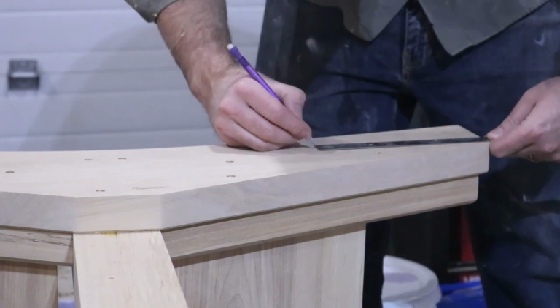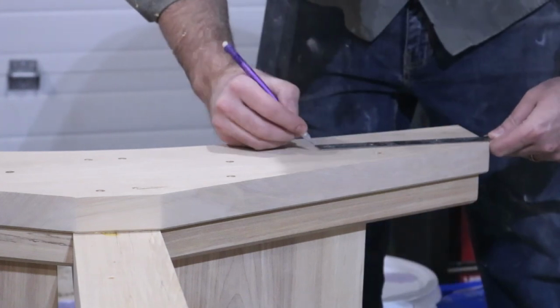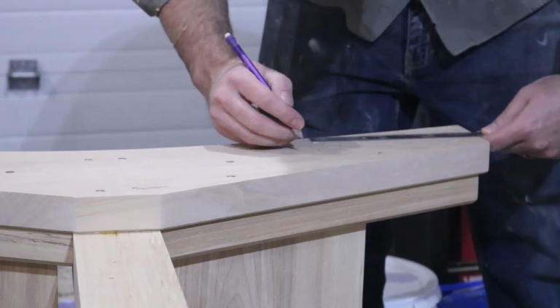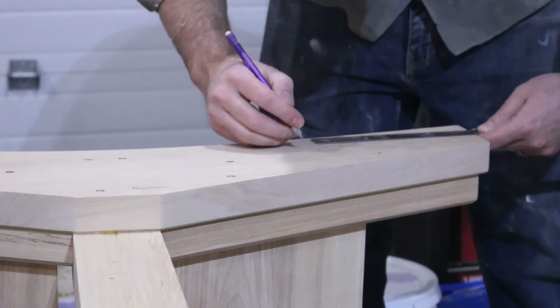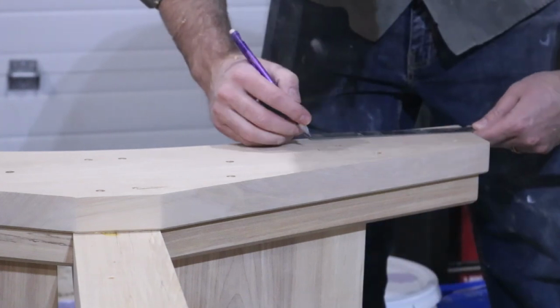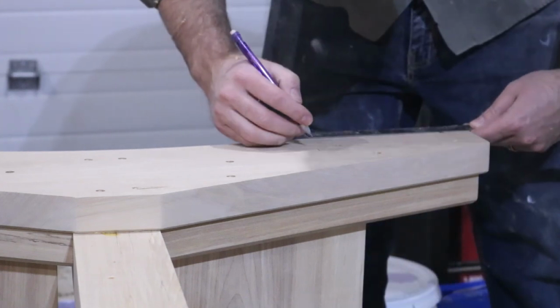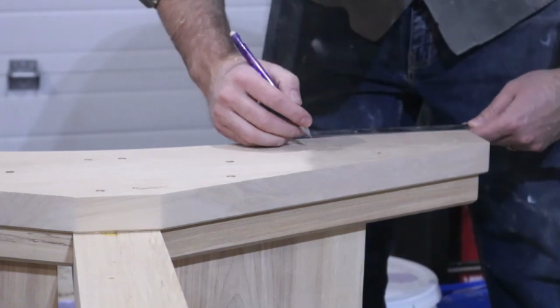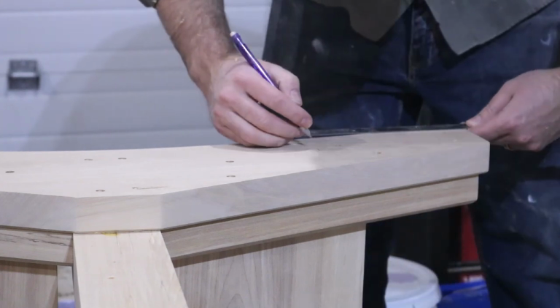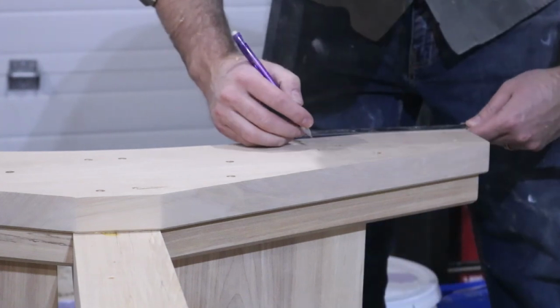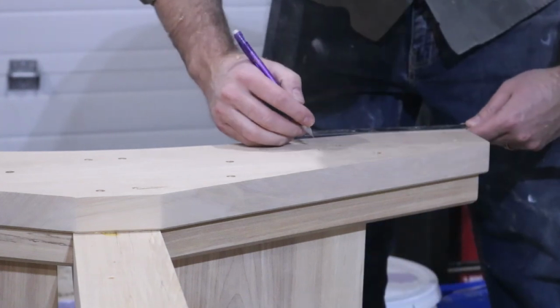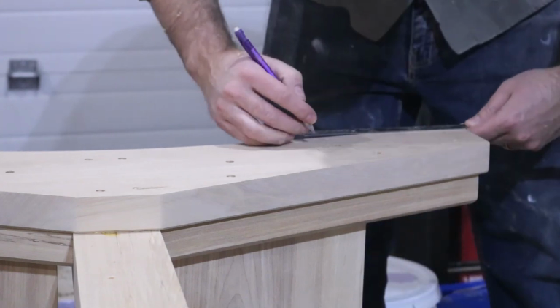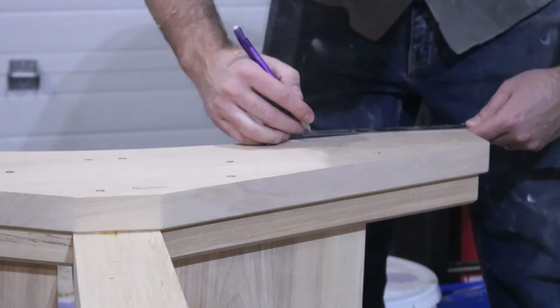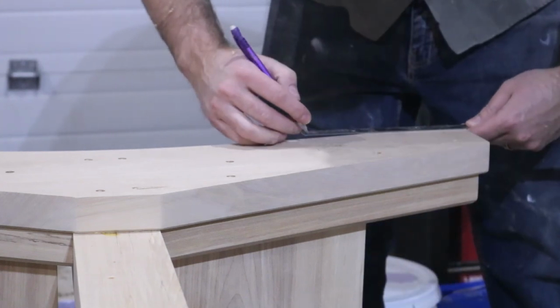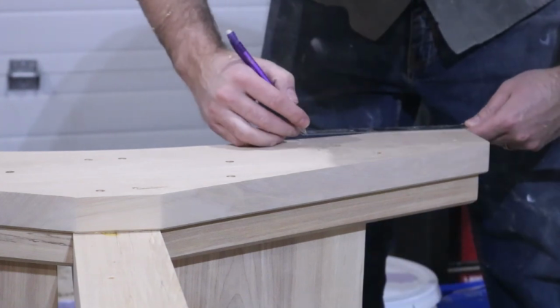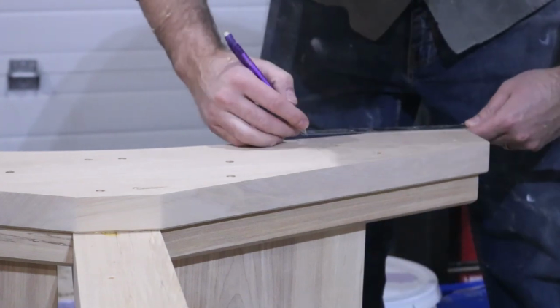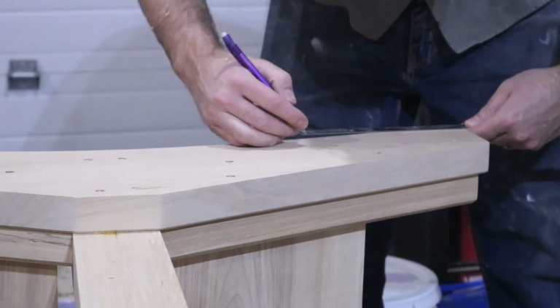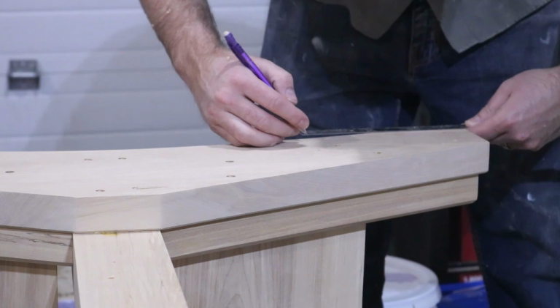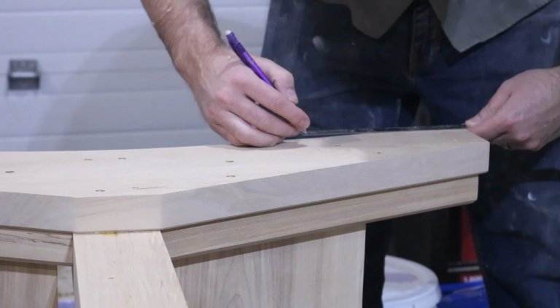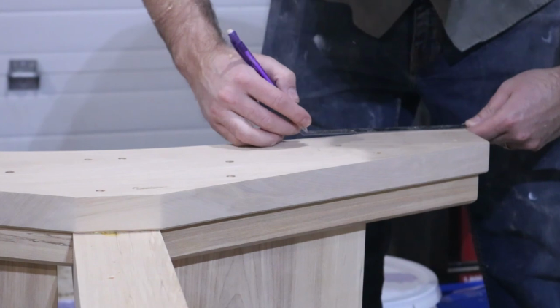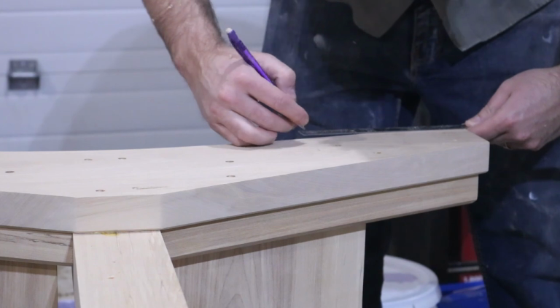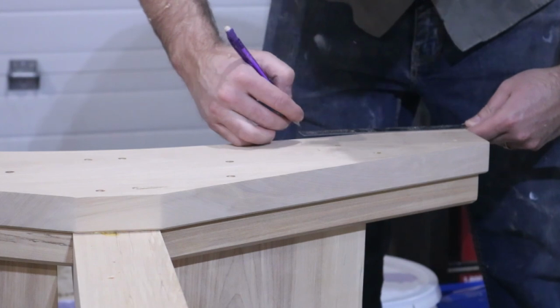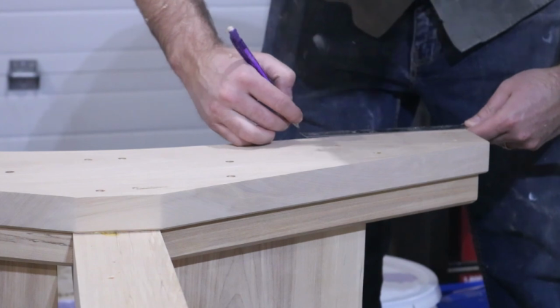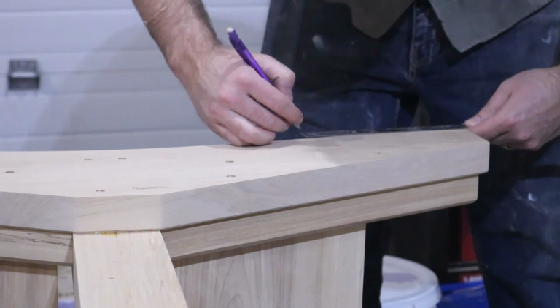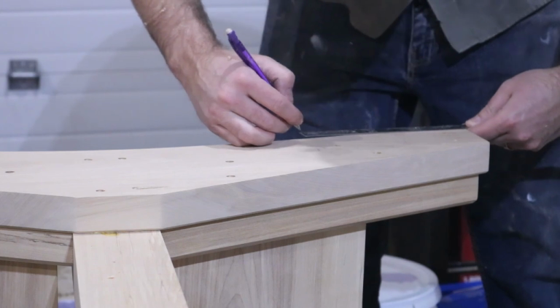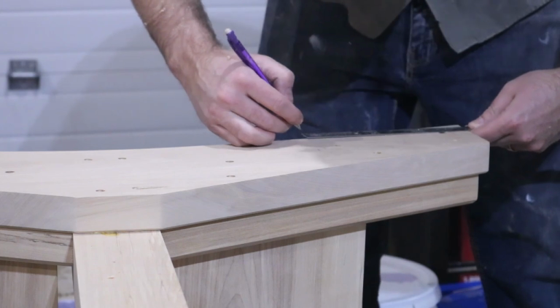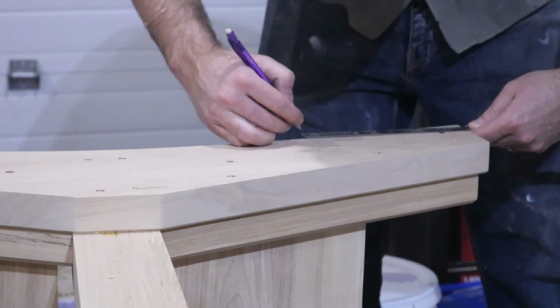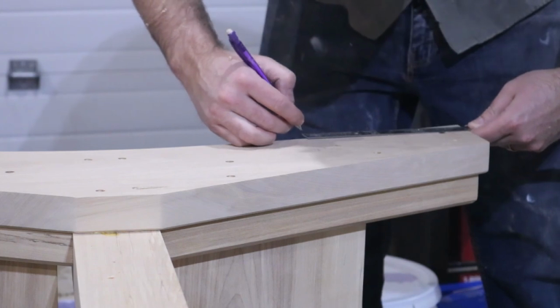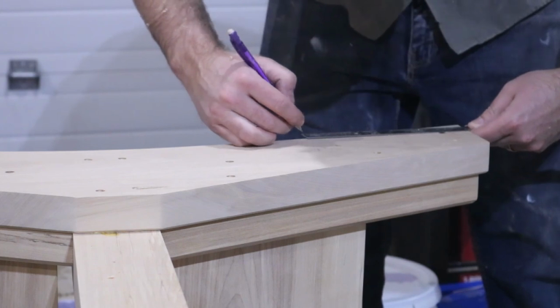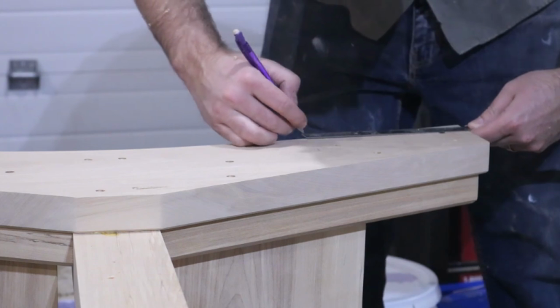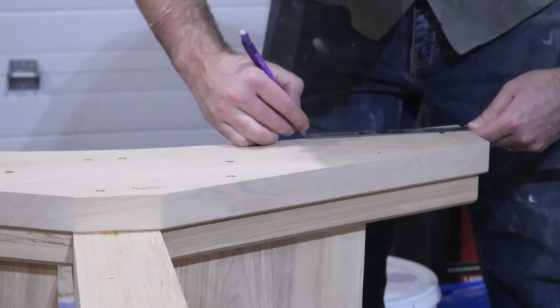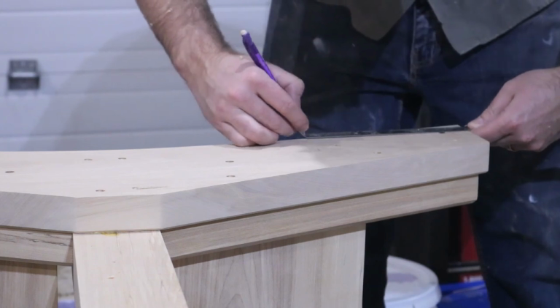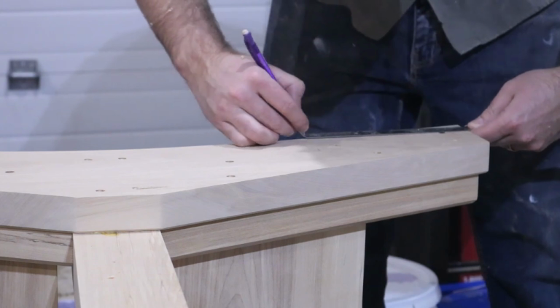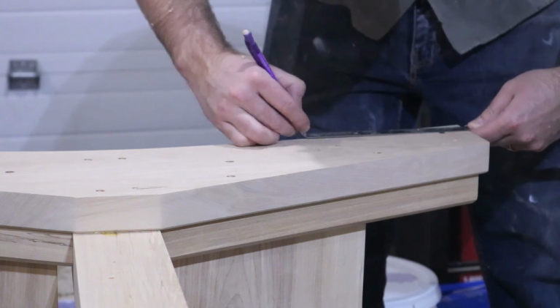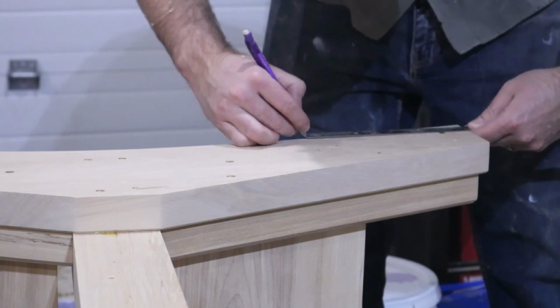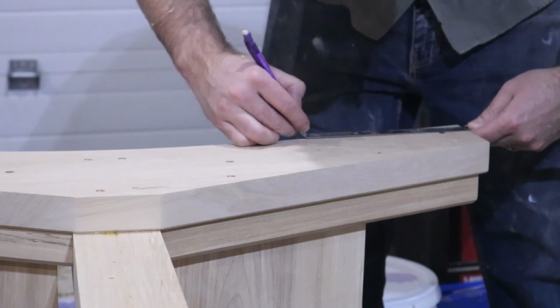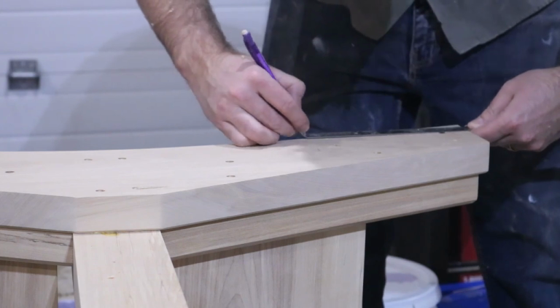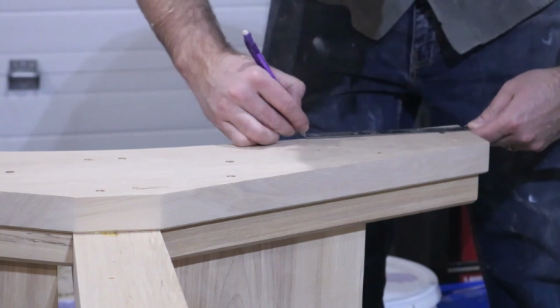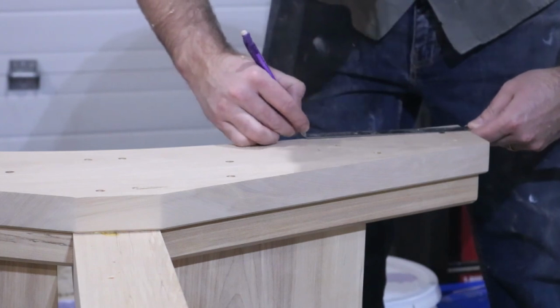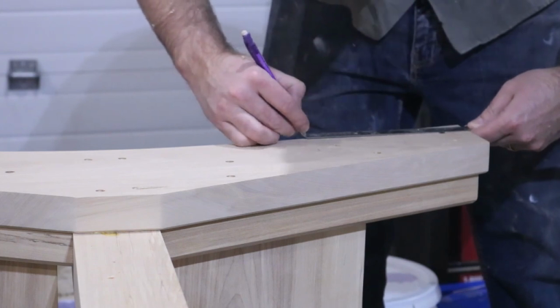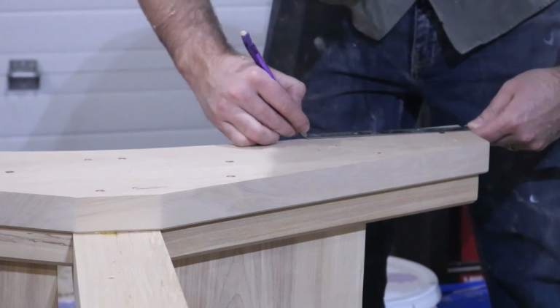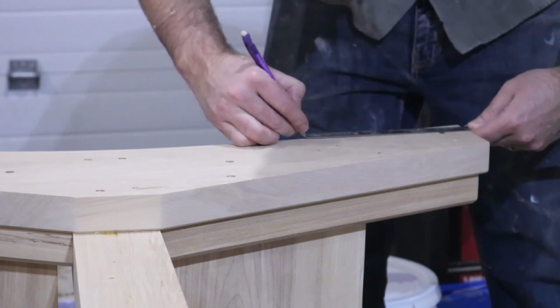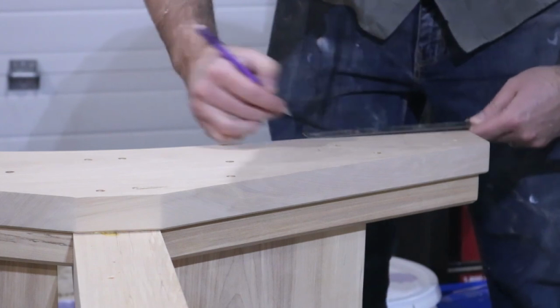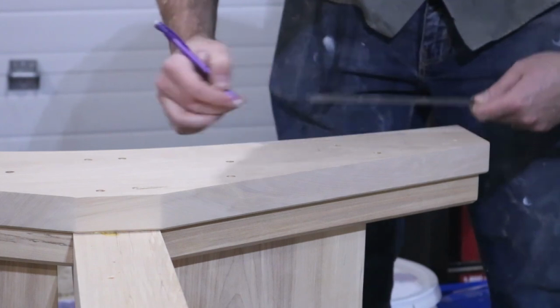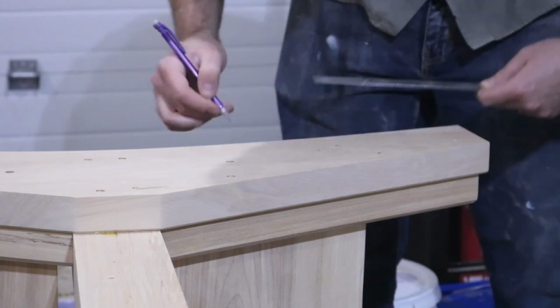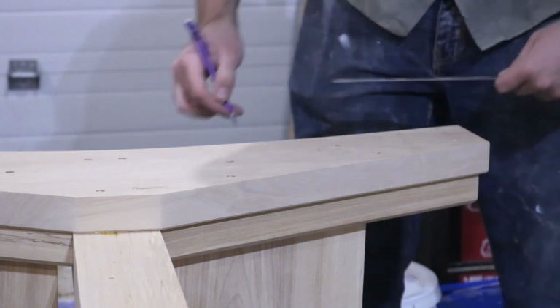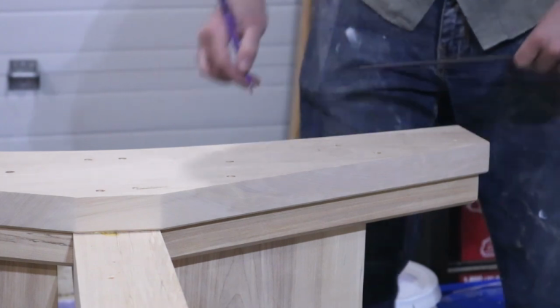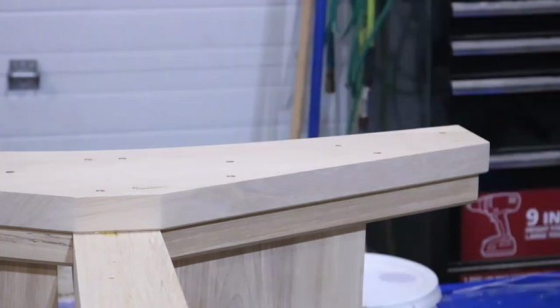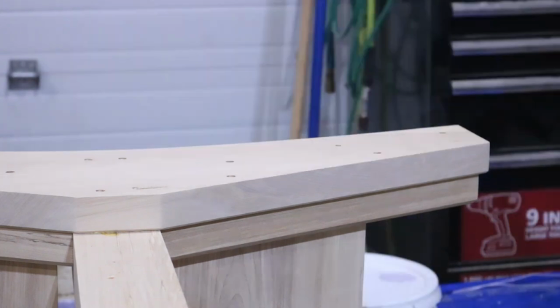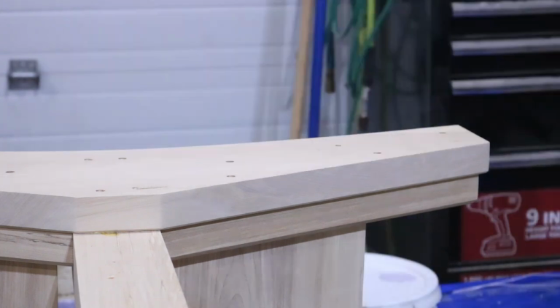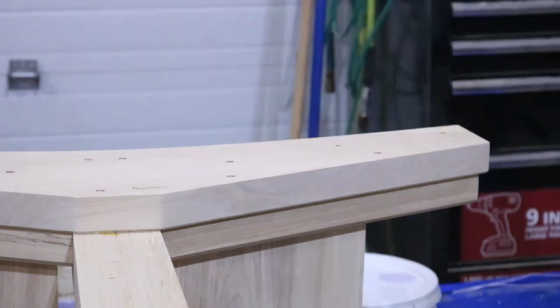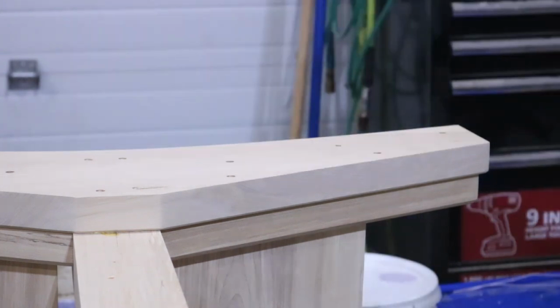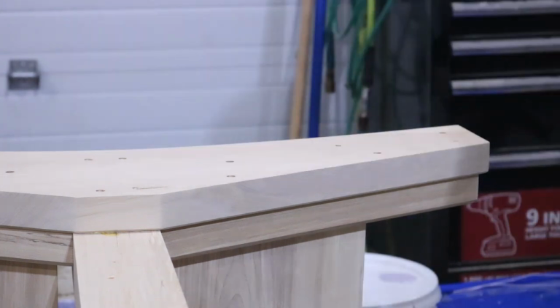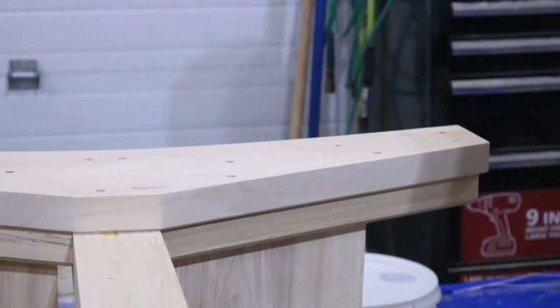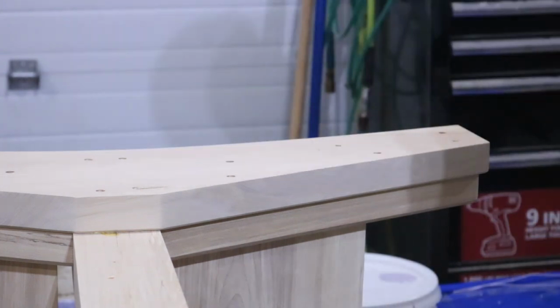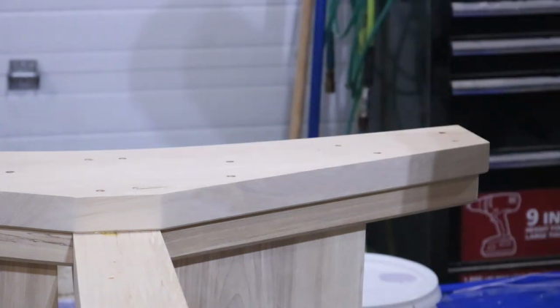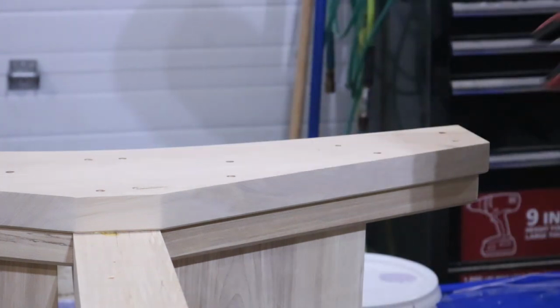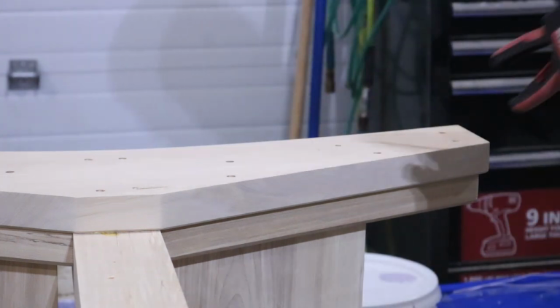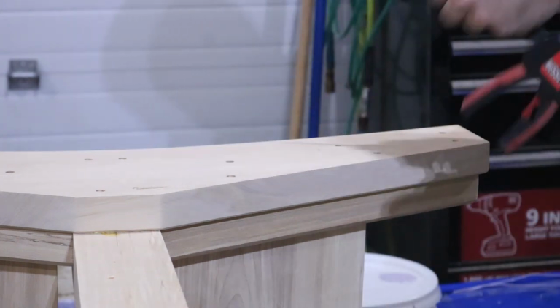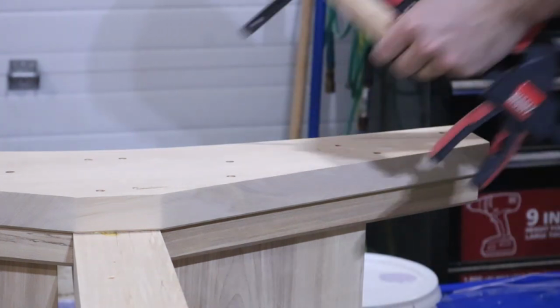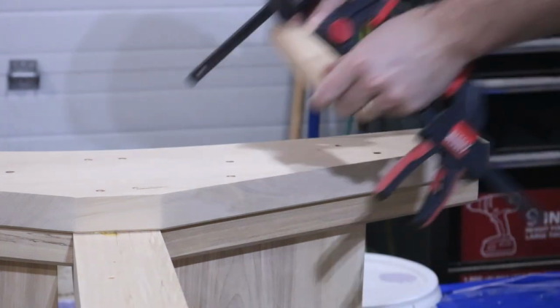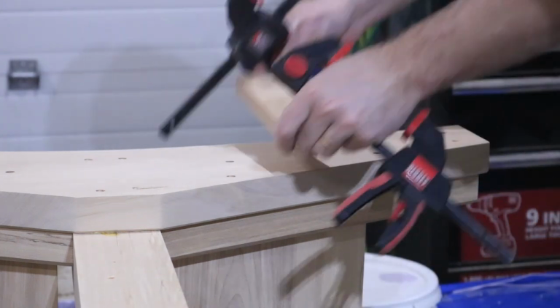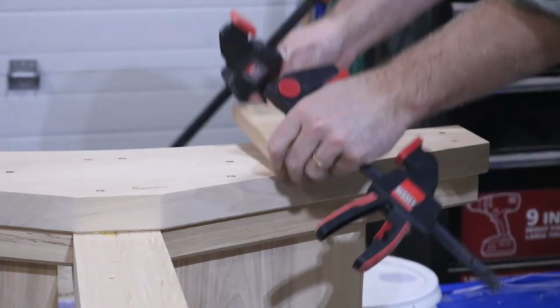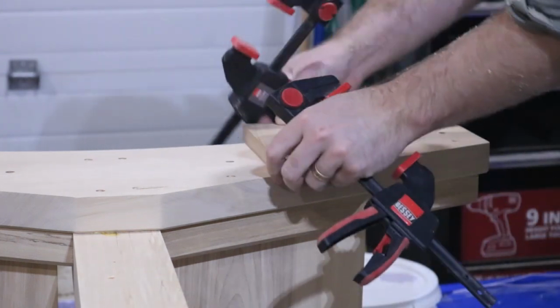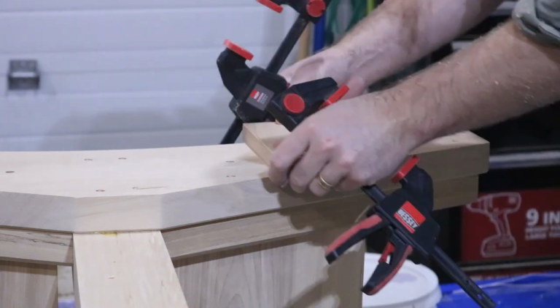I used a bowl bottom router bit to route away a portion of the bottom, creating a foot on either side so the table will sit a little better.